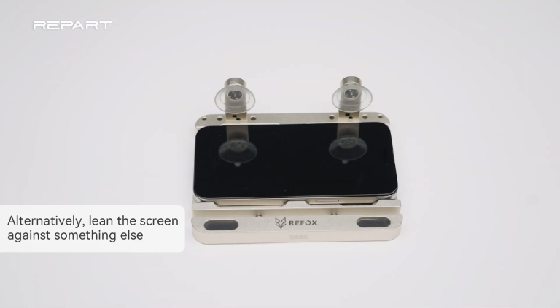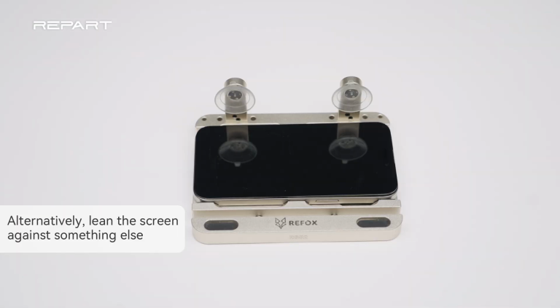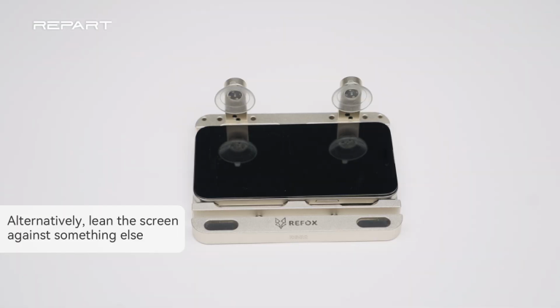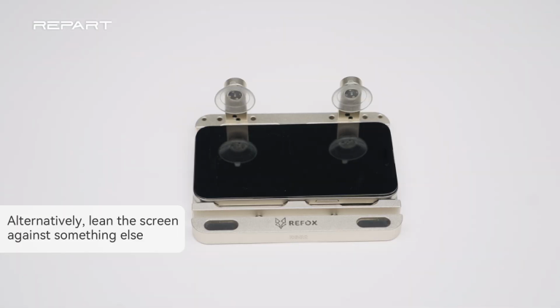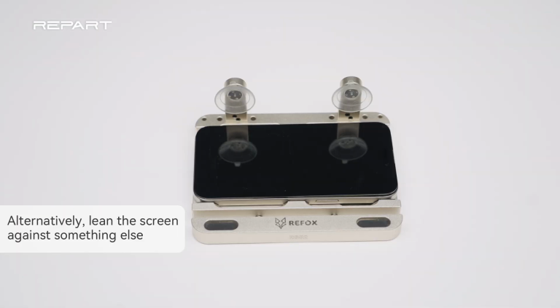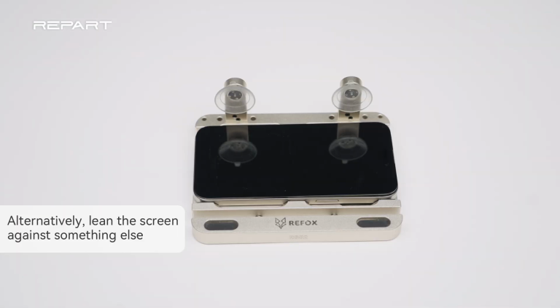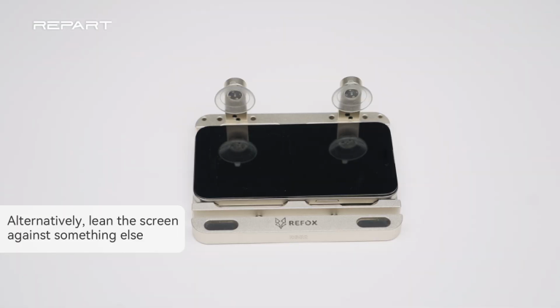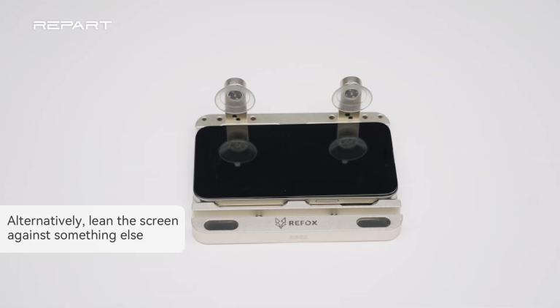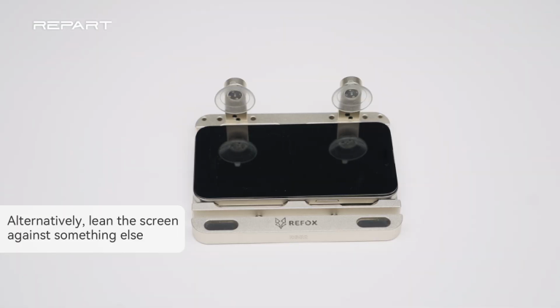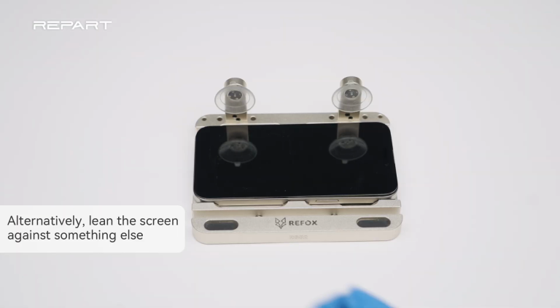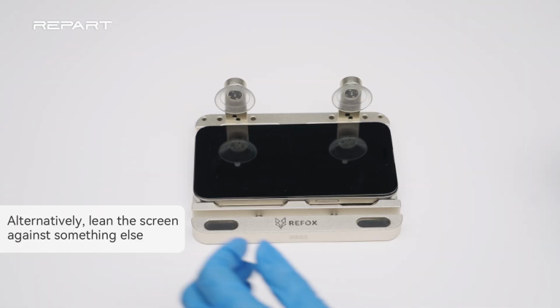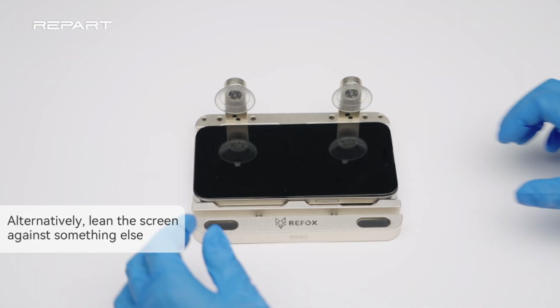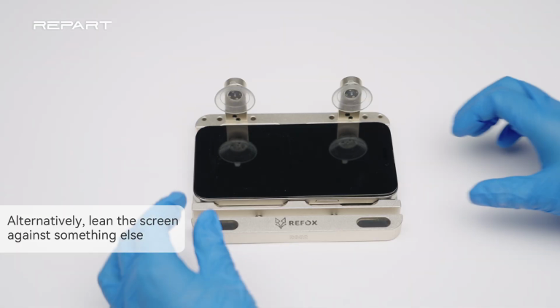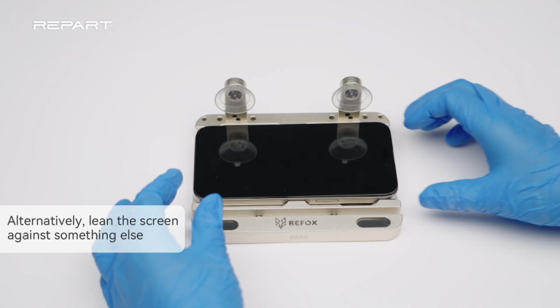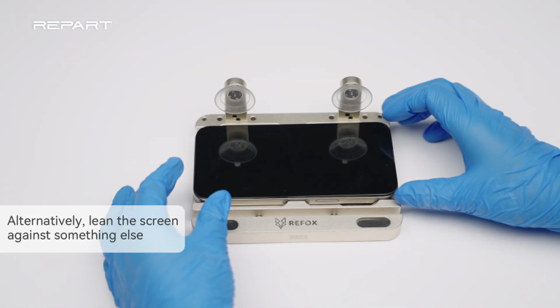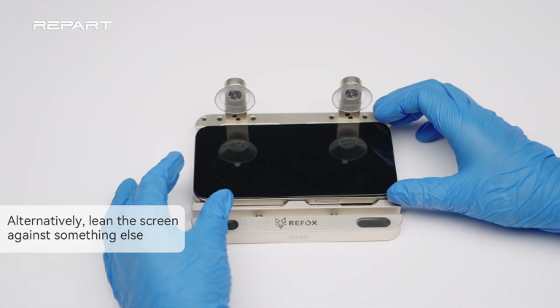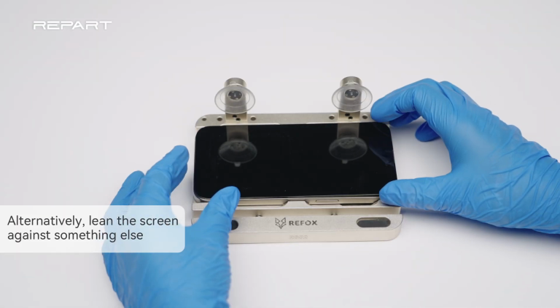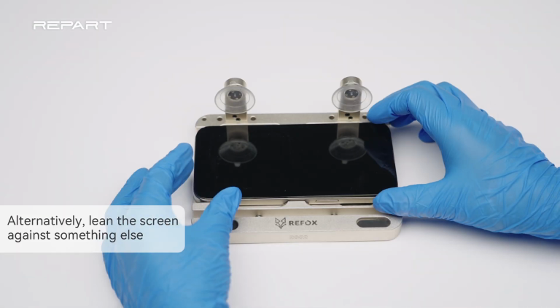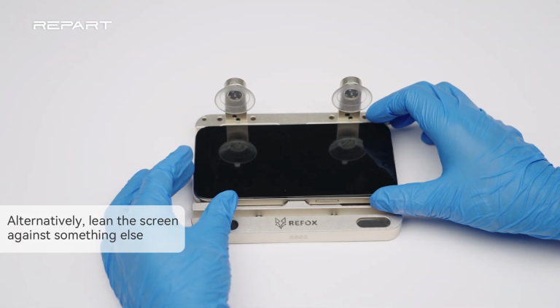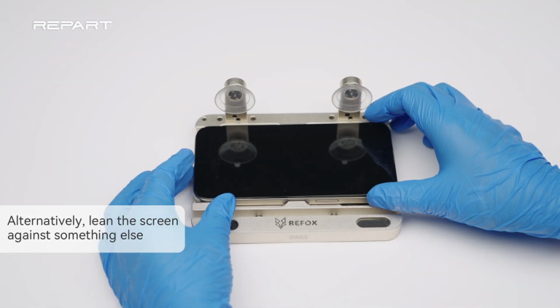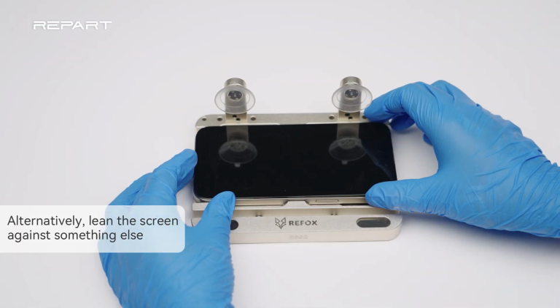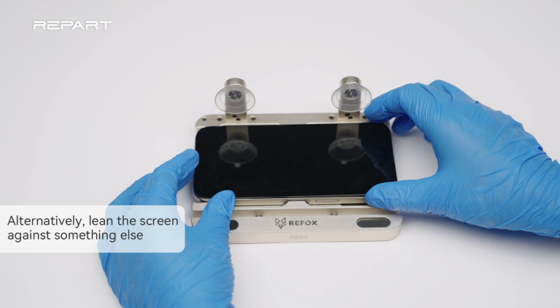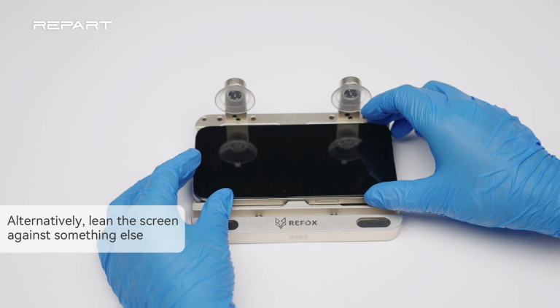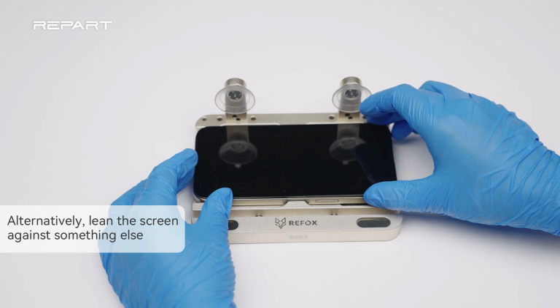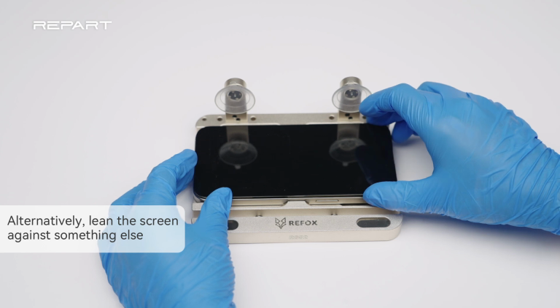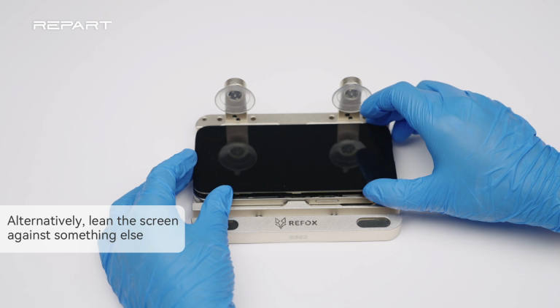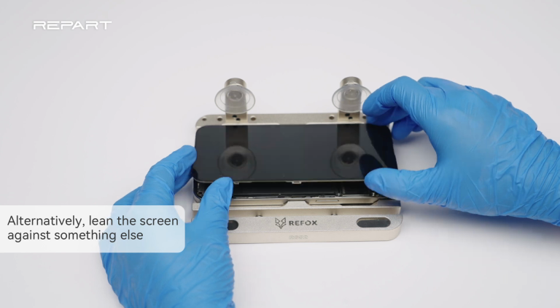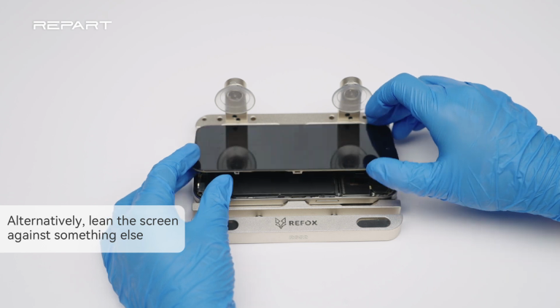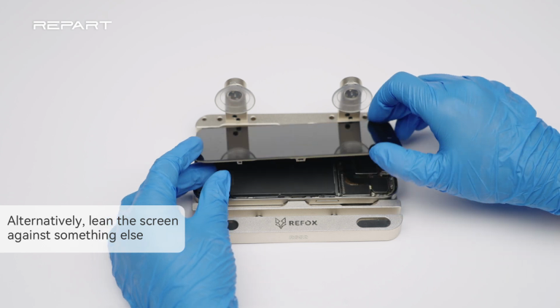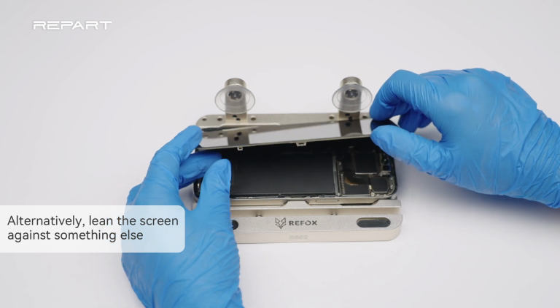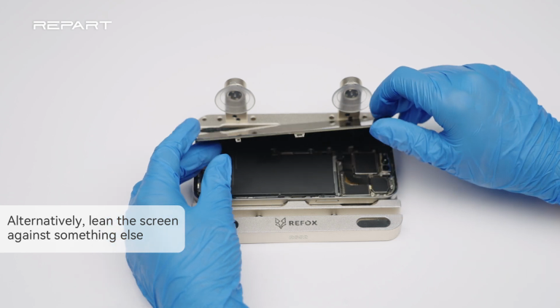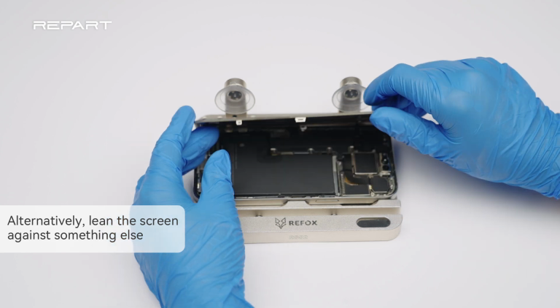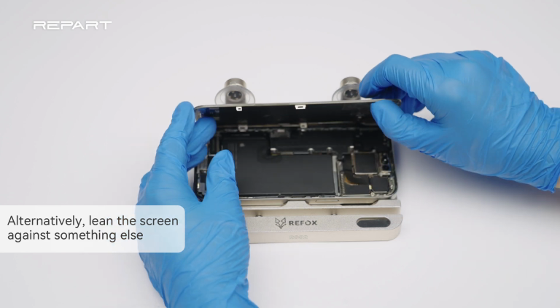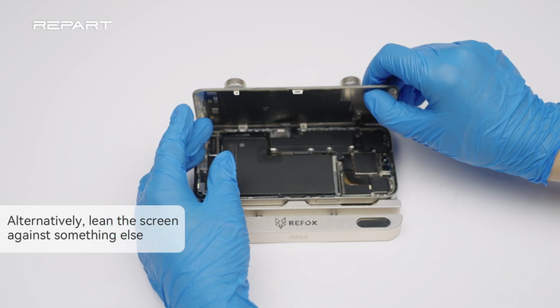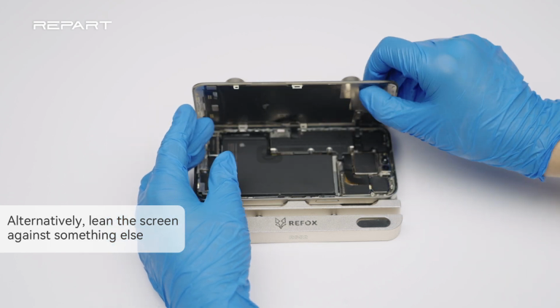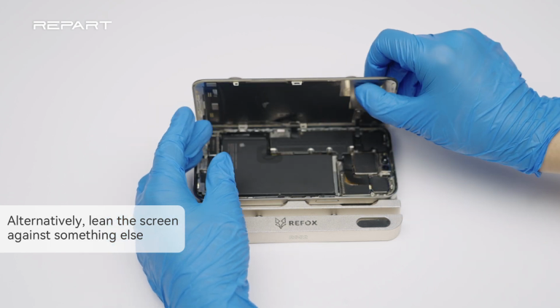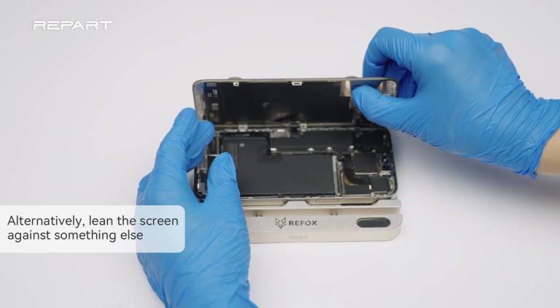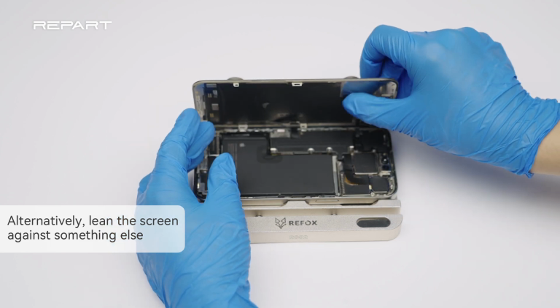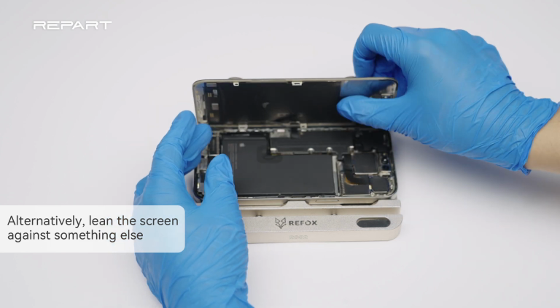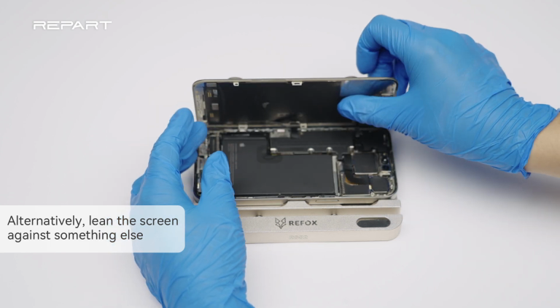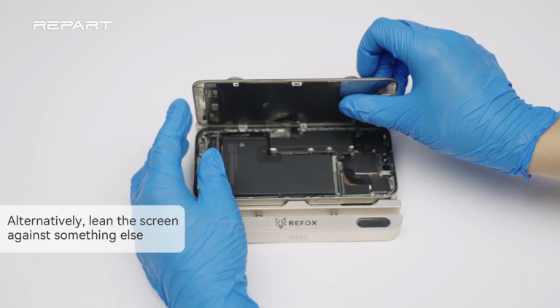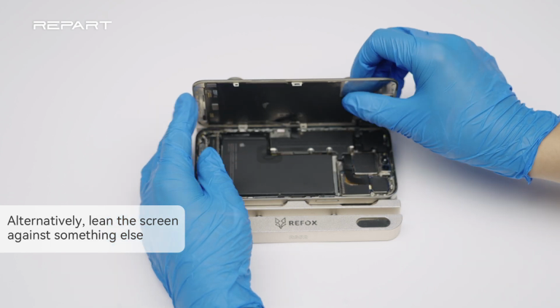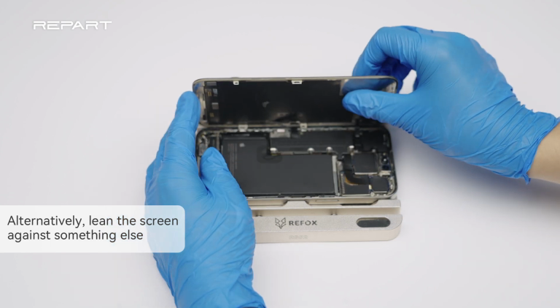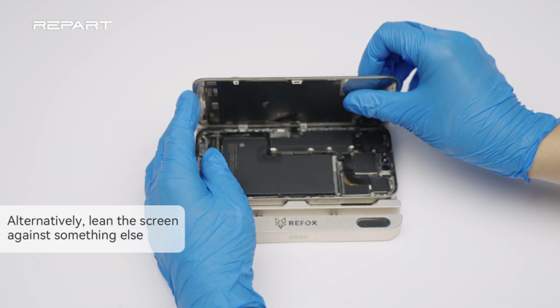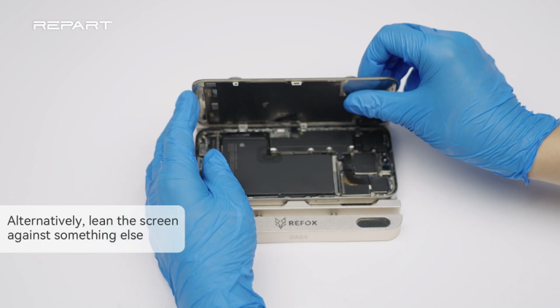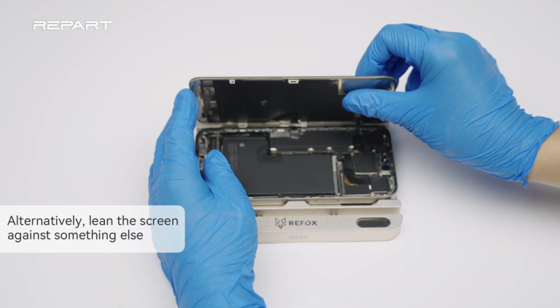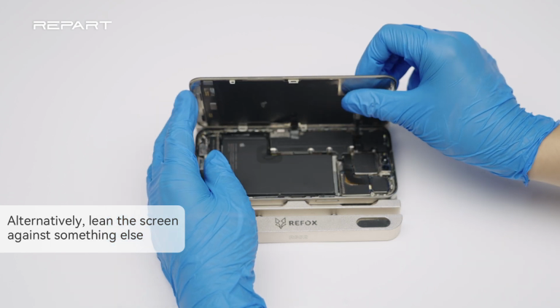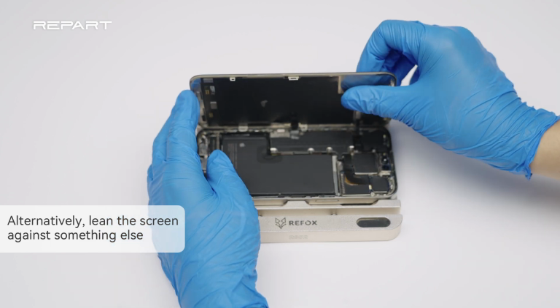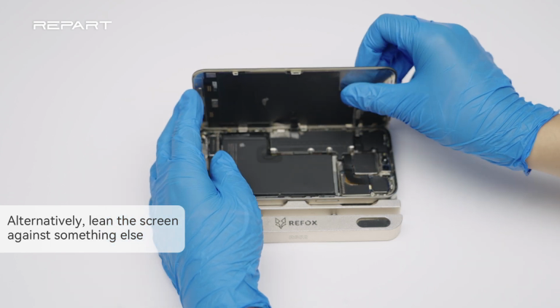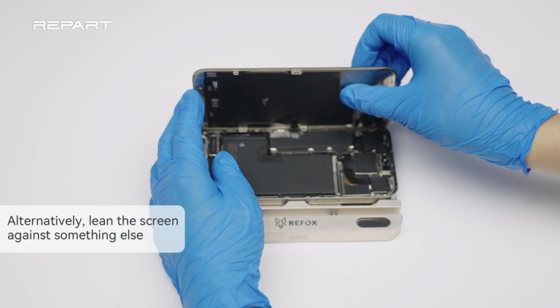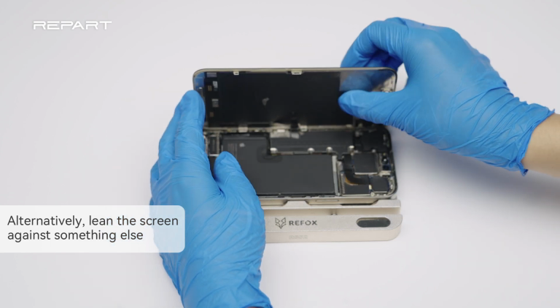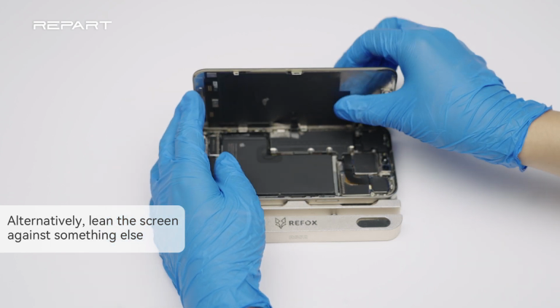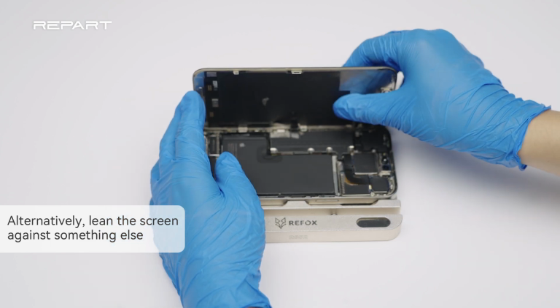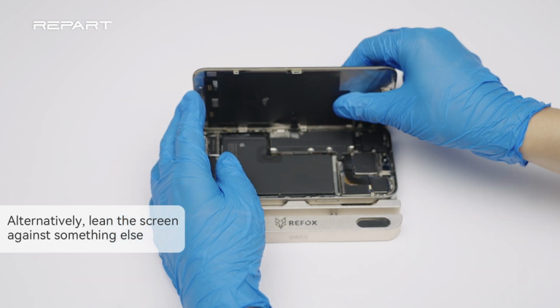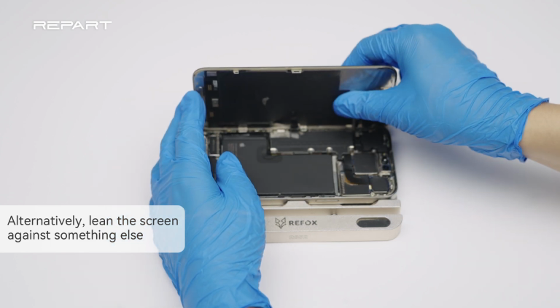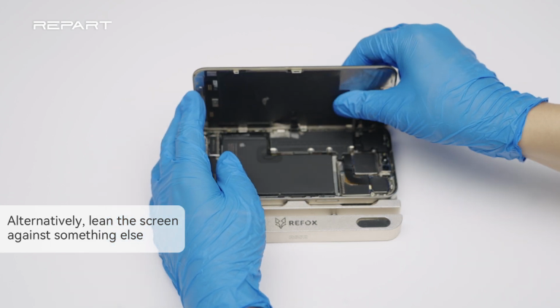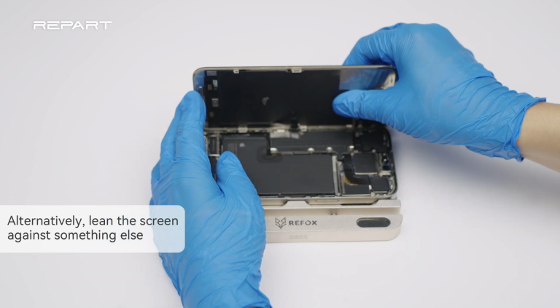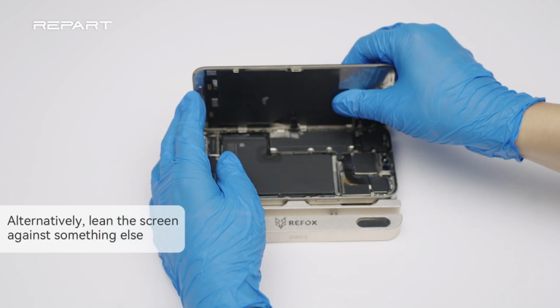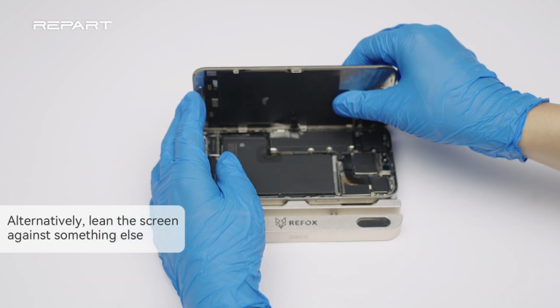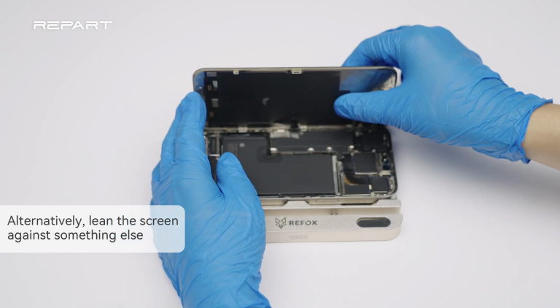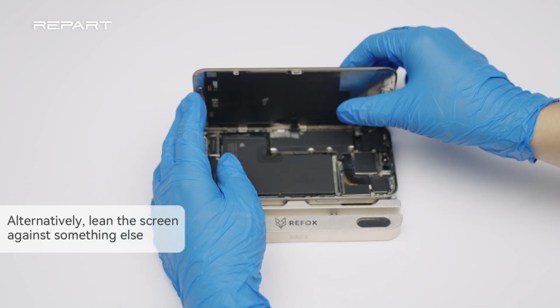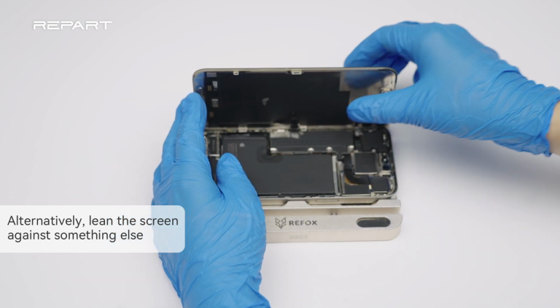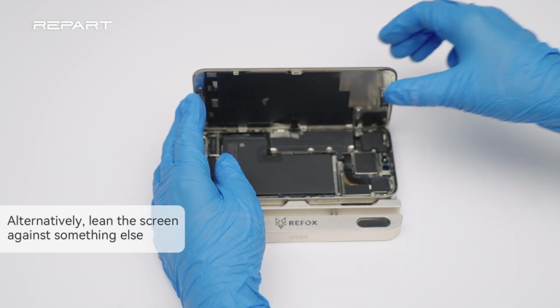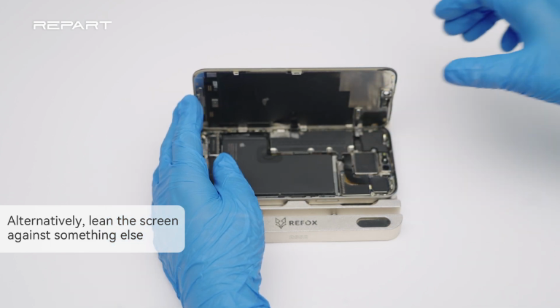Place the iPhone on a screen holder. Open the iPhone by gently swinging the screen up, and lean it against the holder.